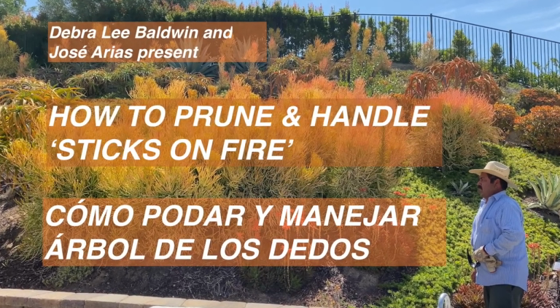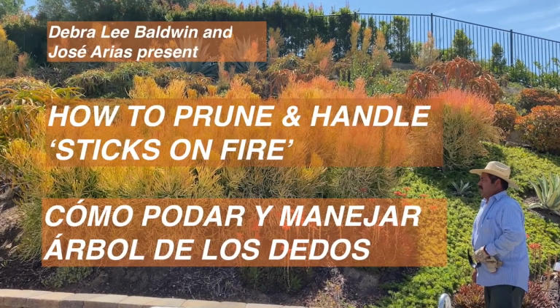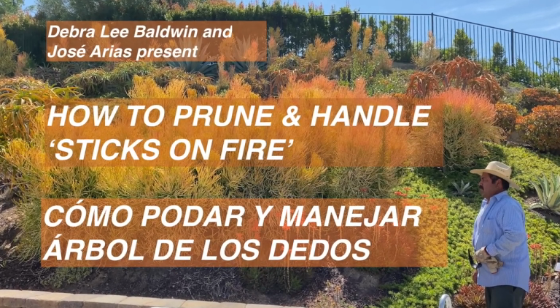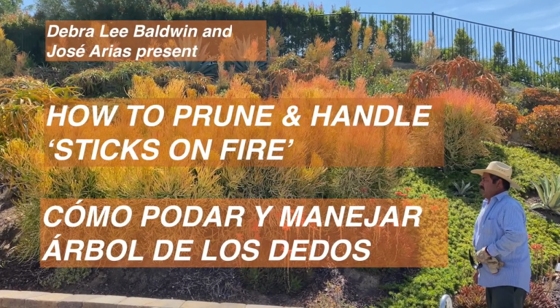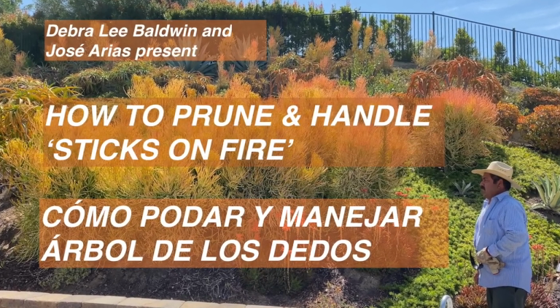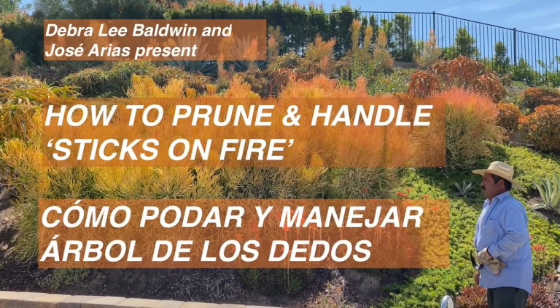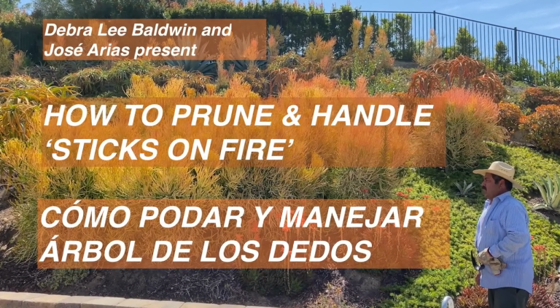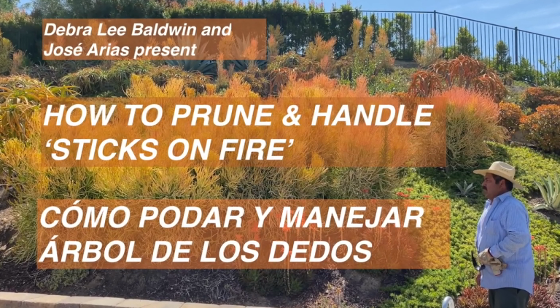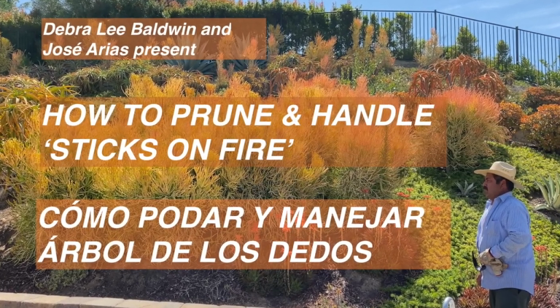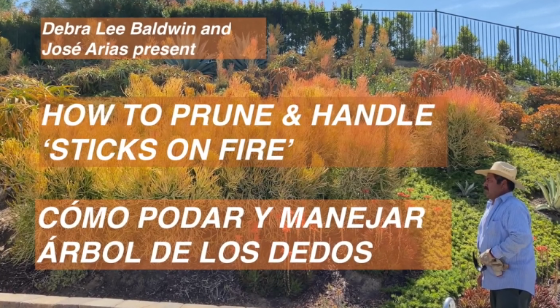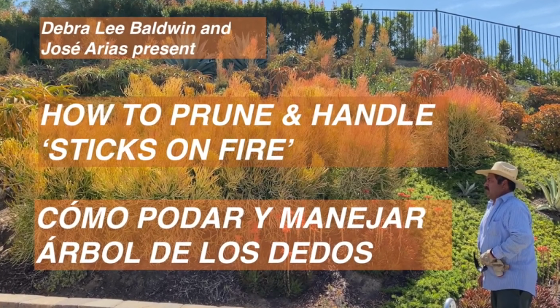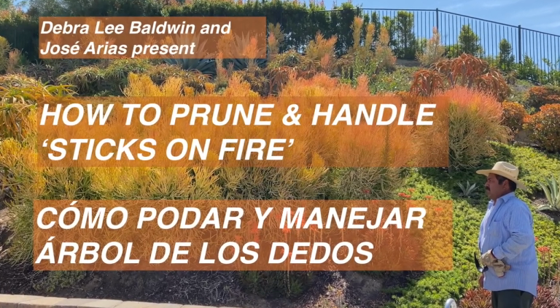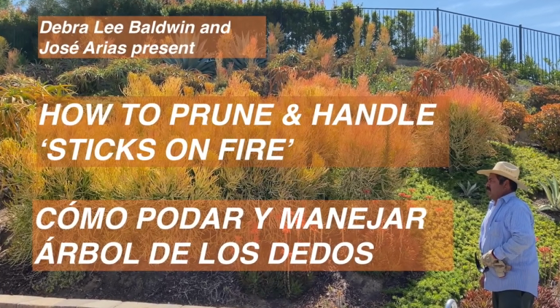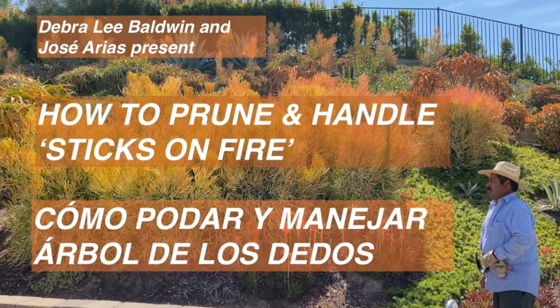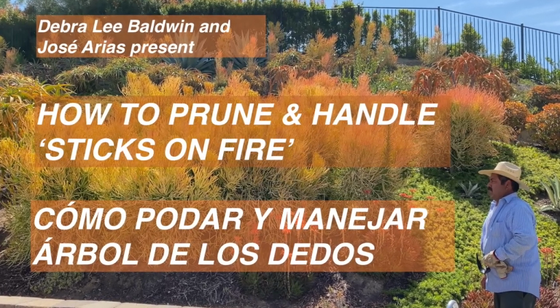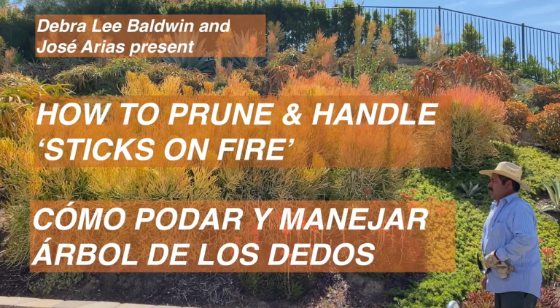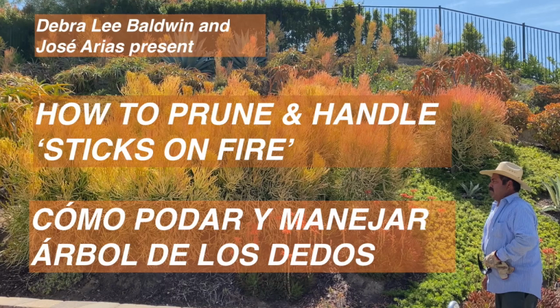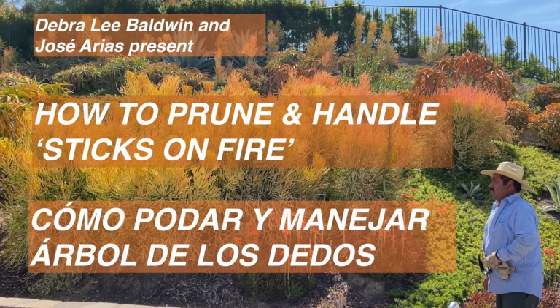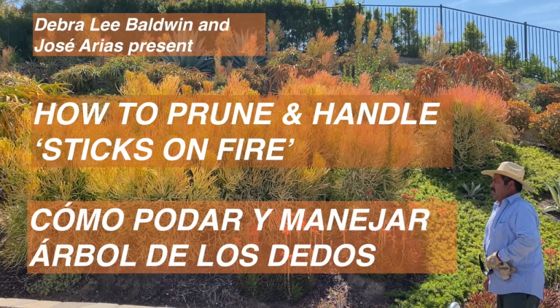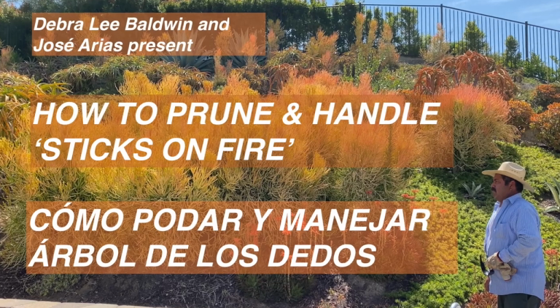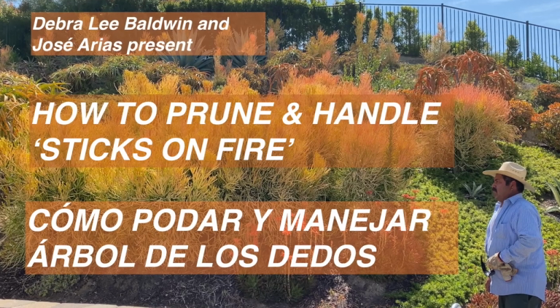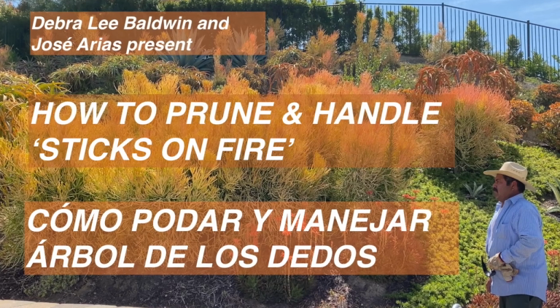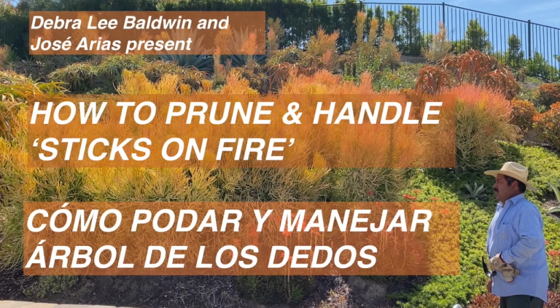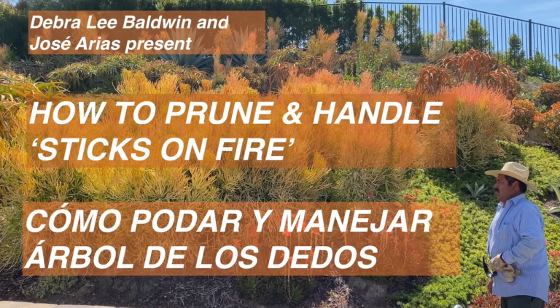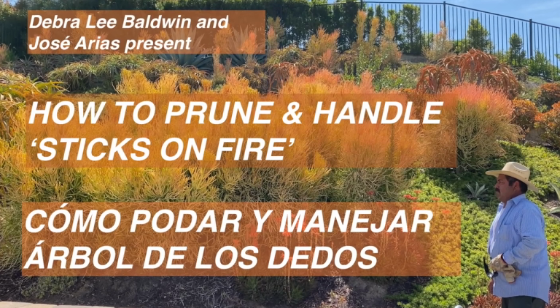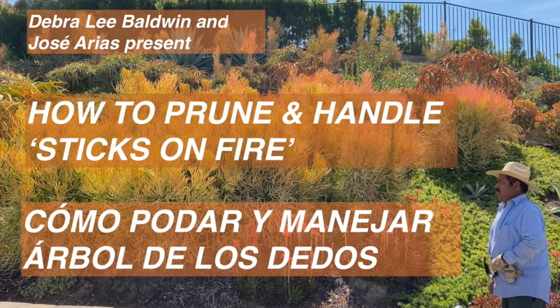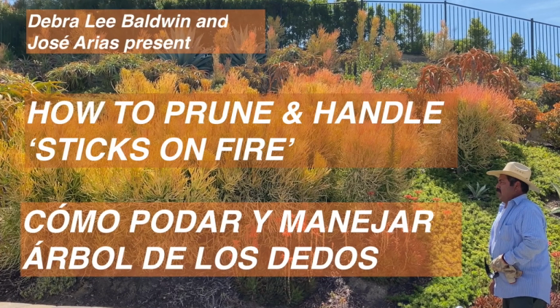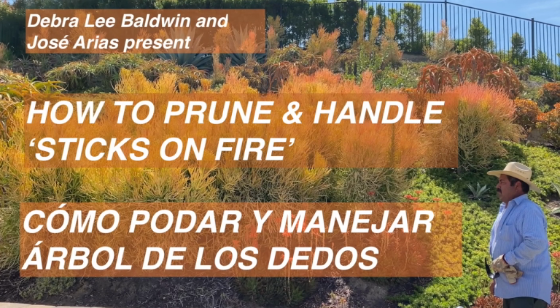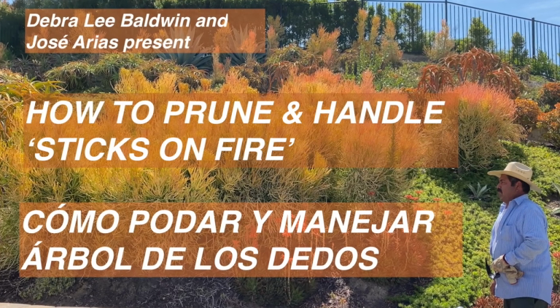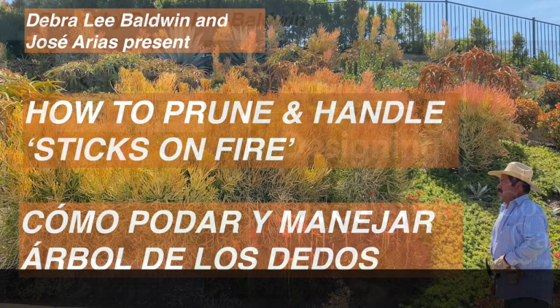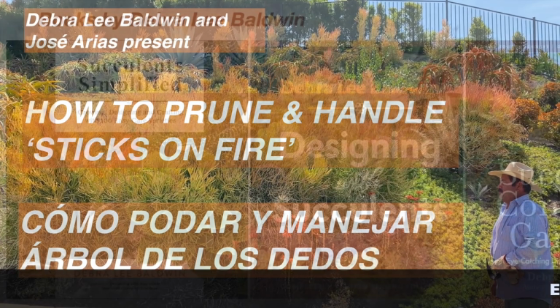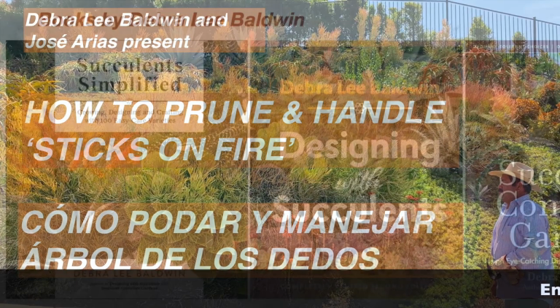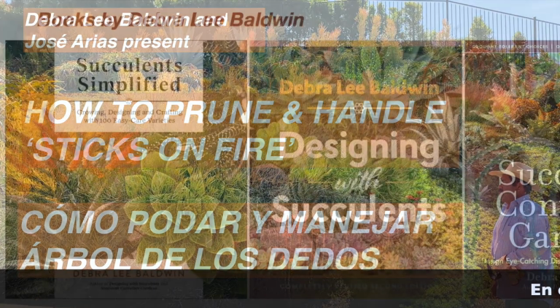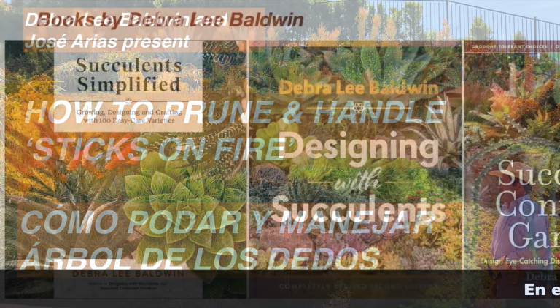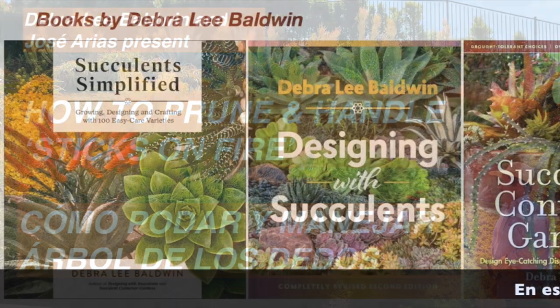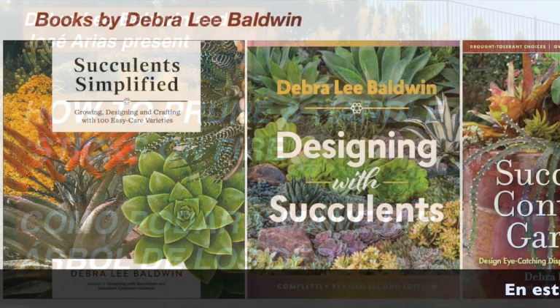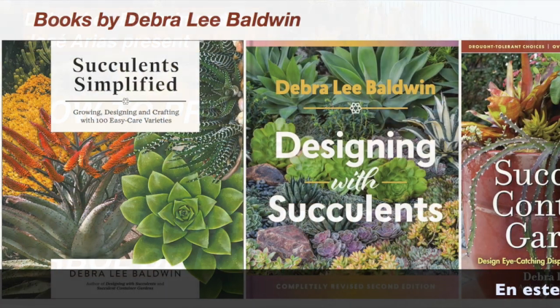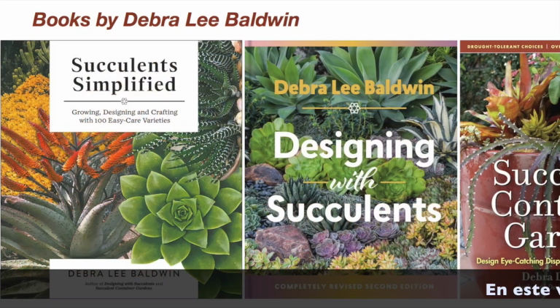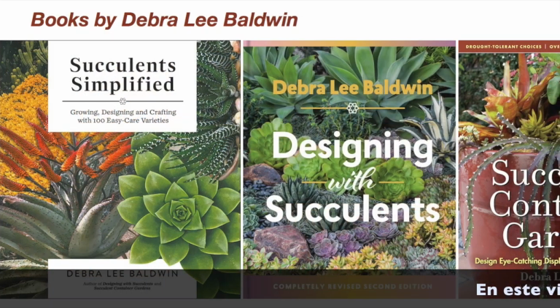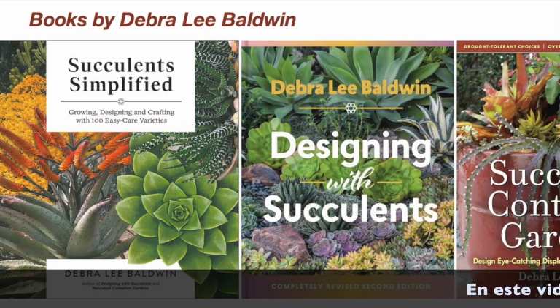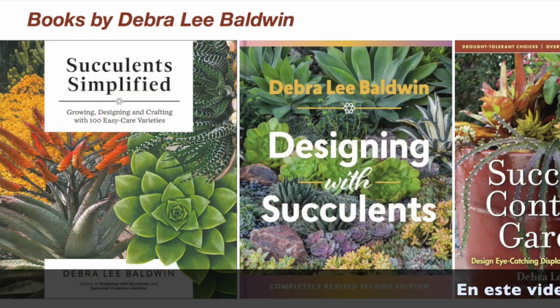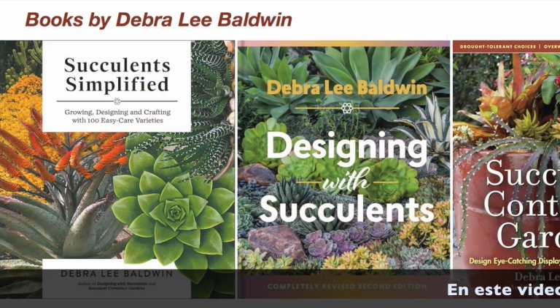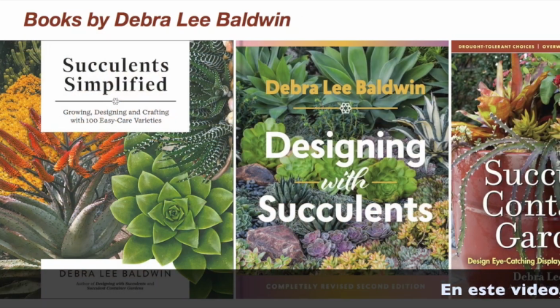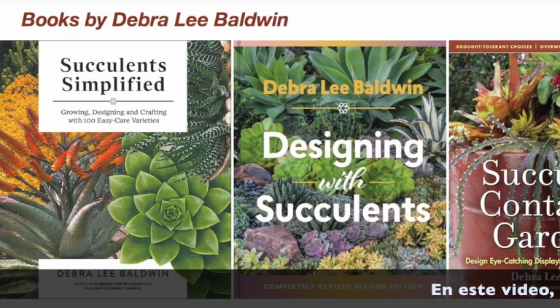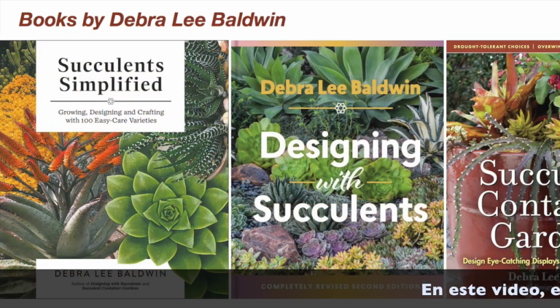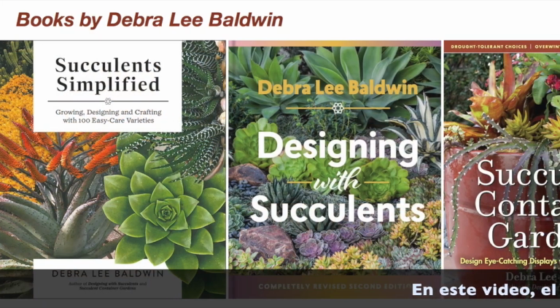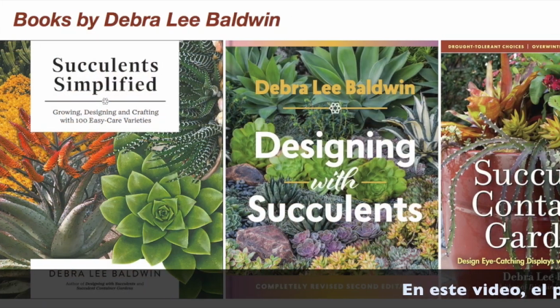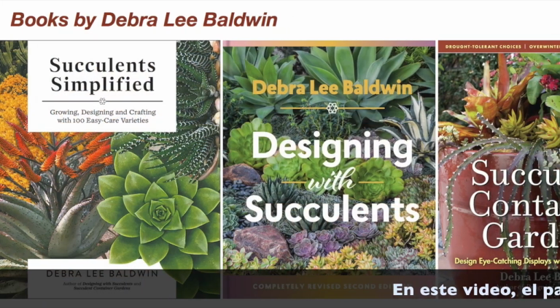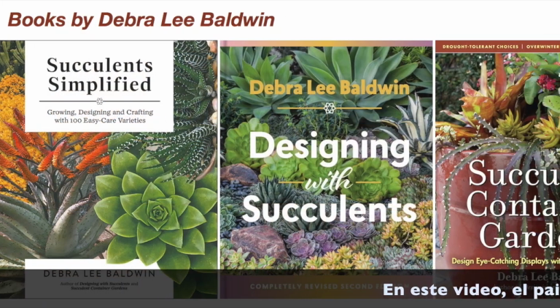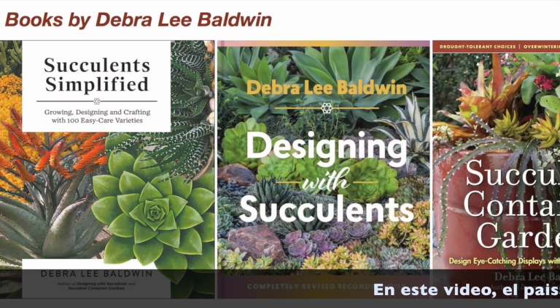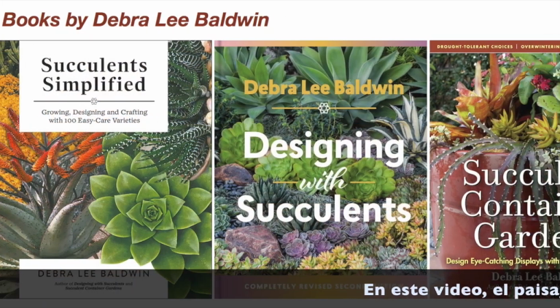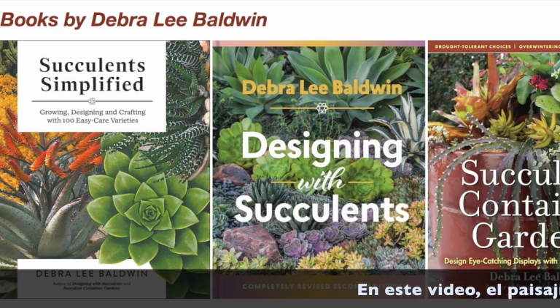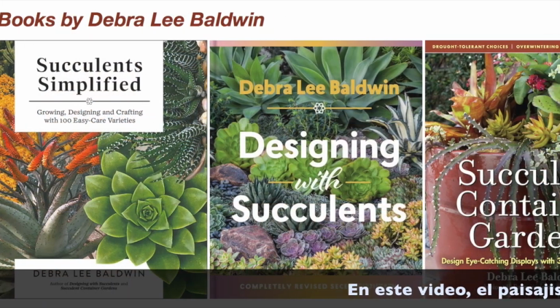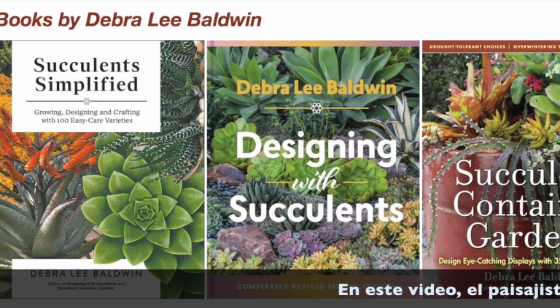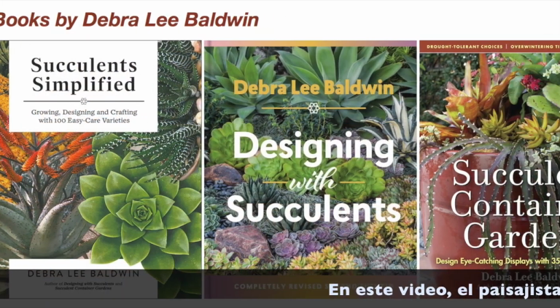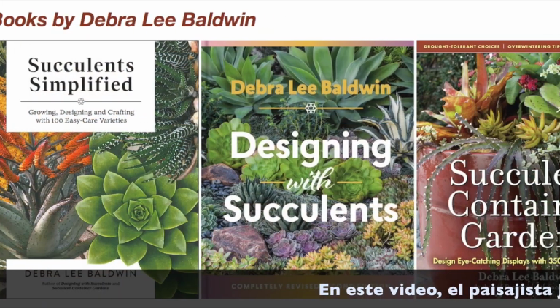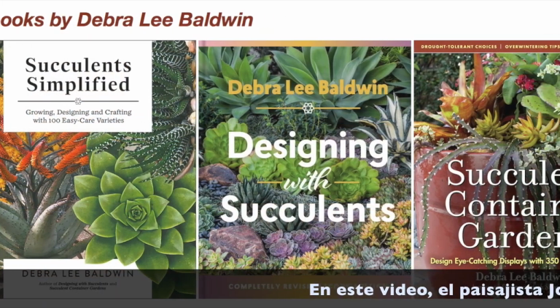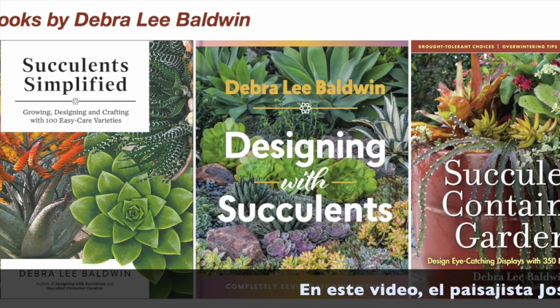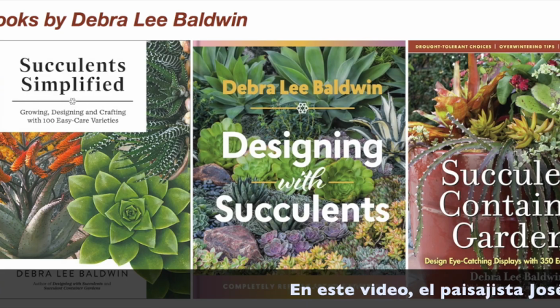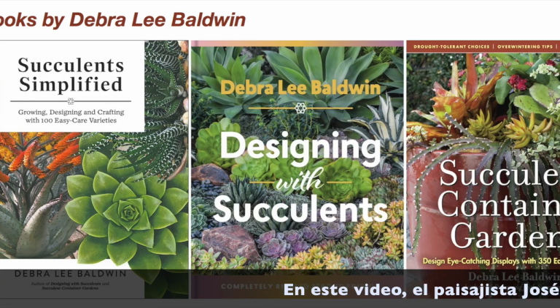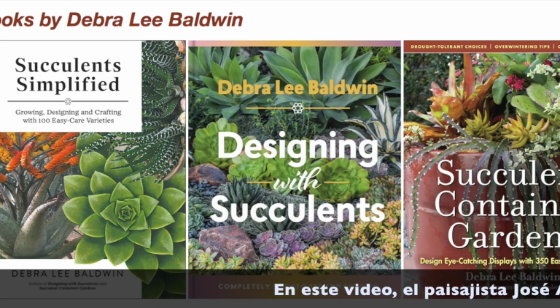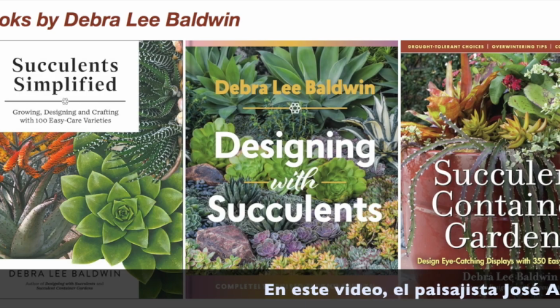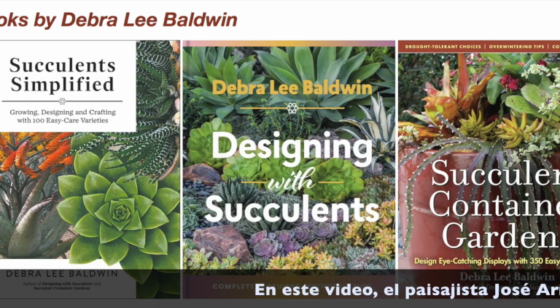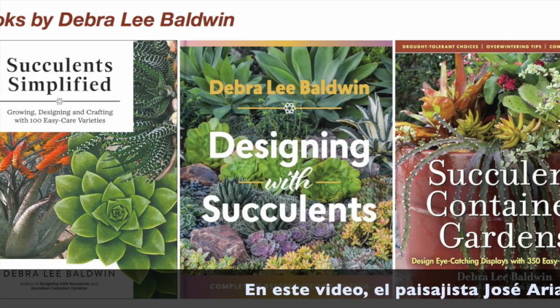I'm Debra Lee Baldwin, author of three books about succulents and using them in gardens, landscapes, and containers.